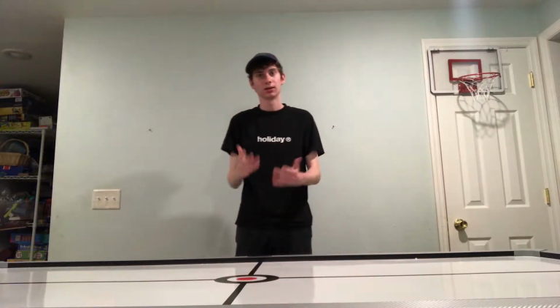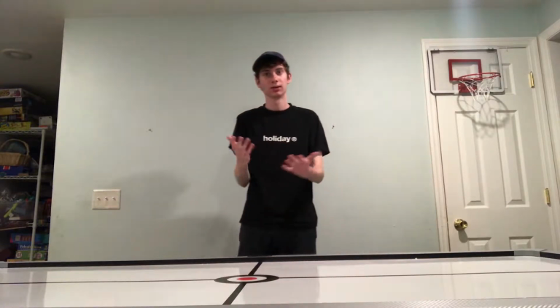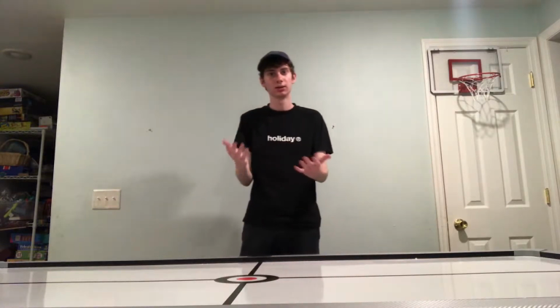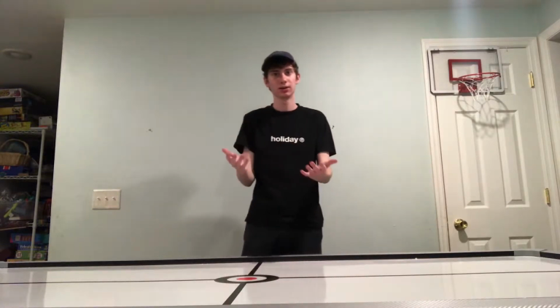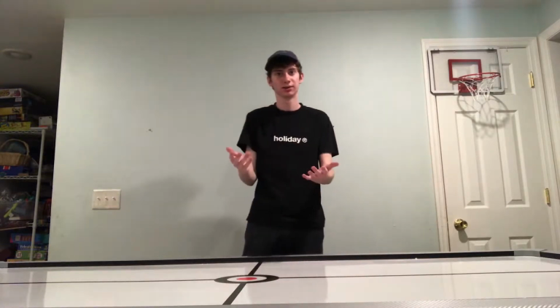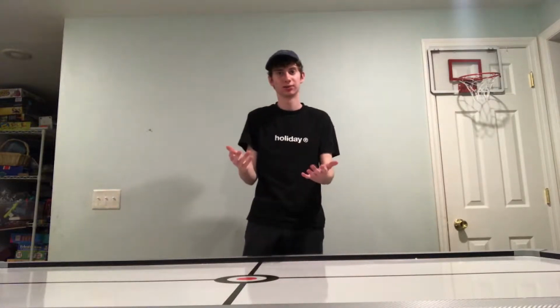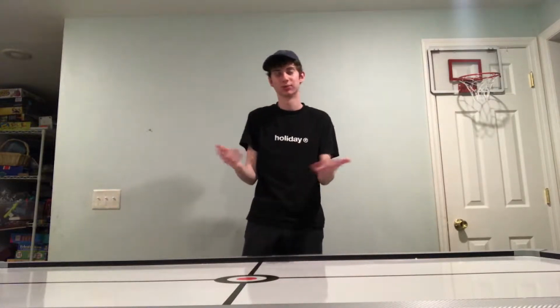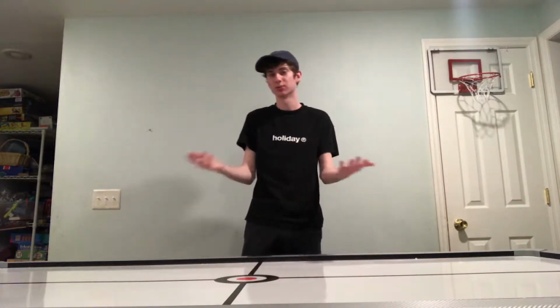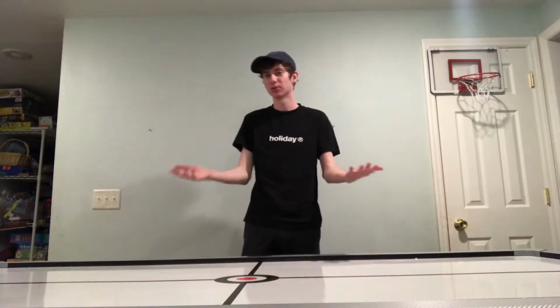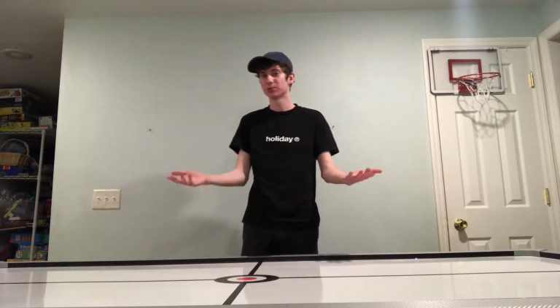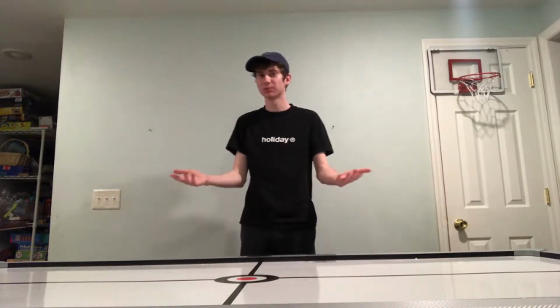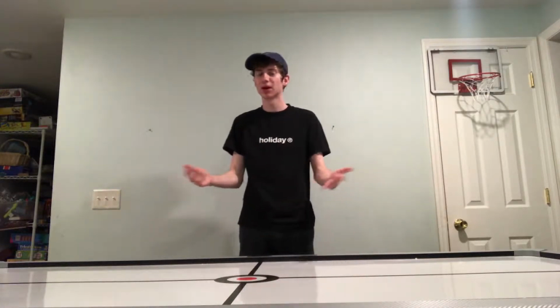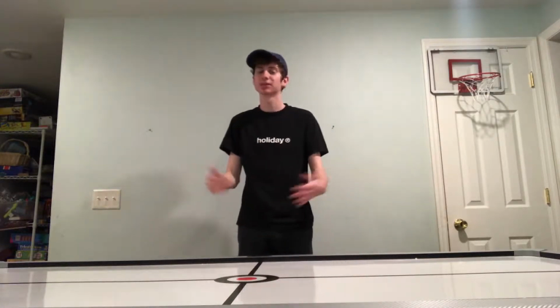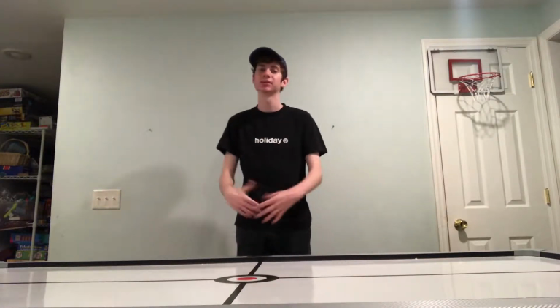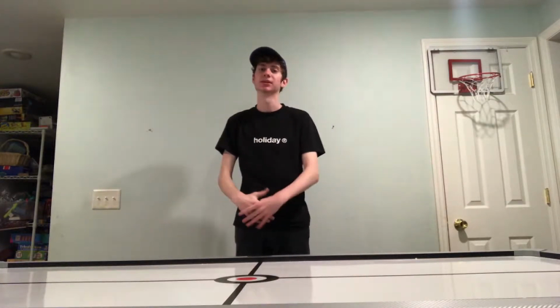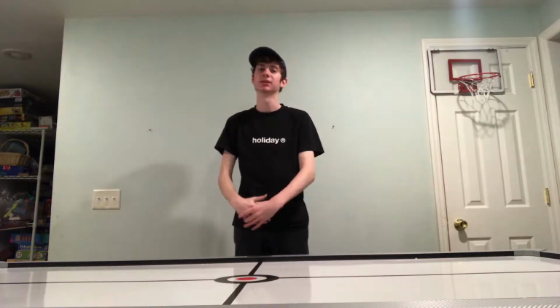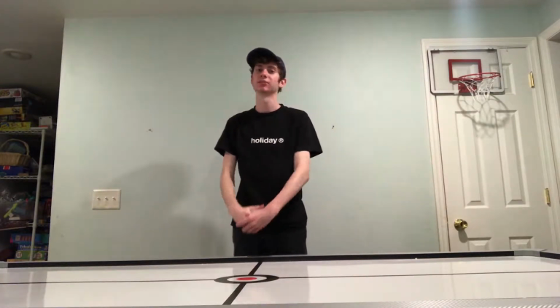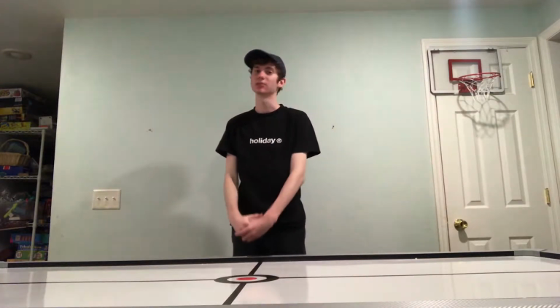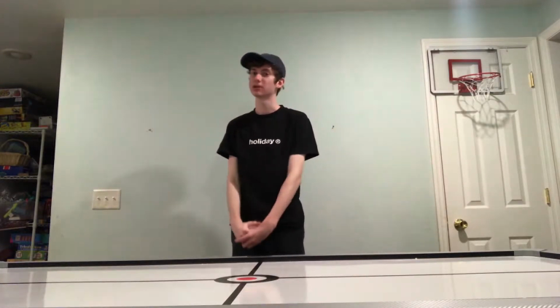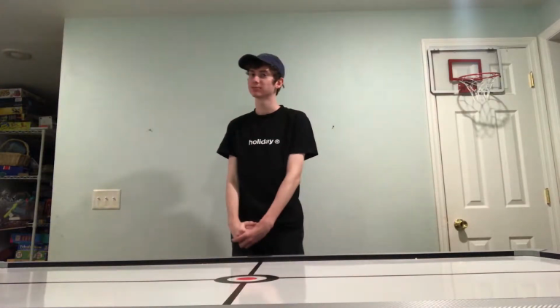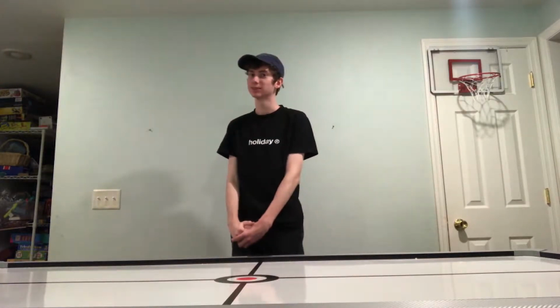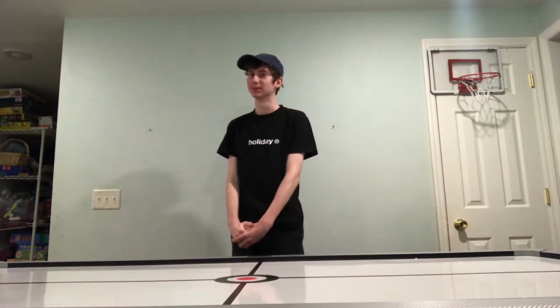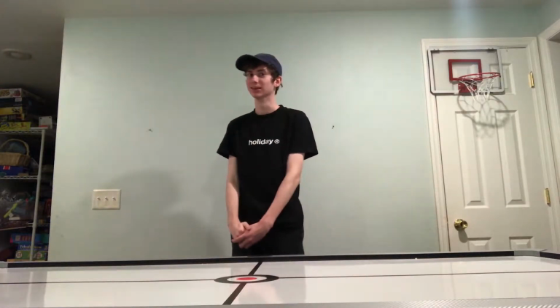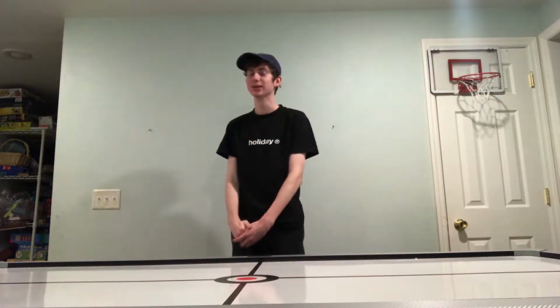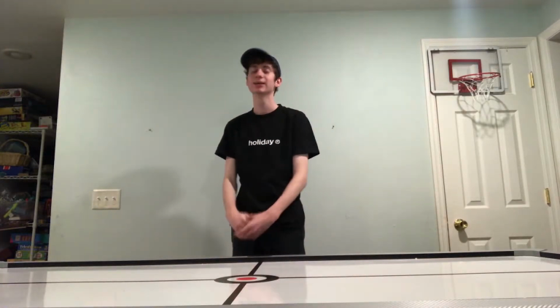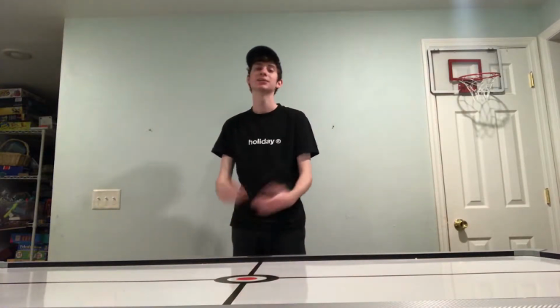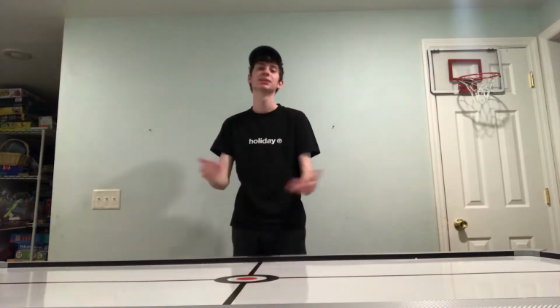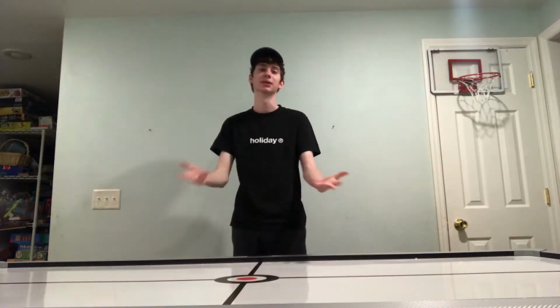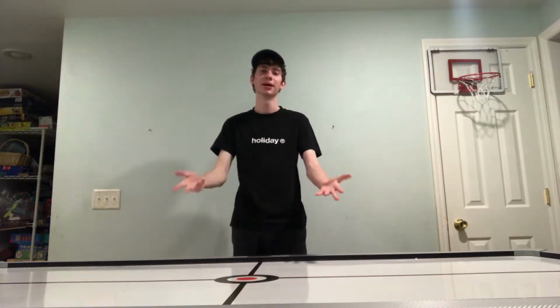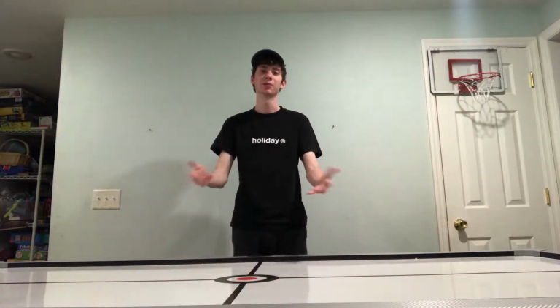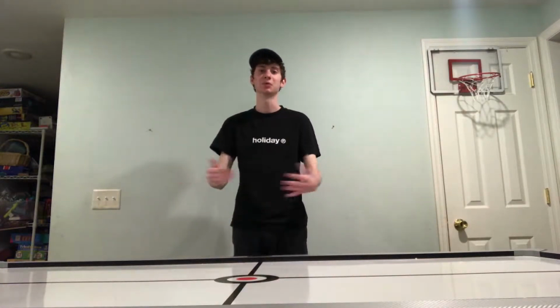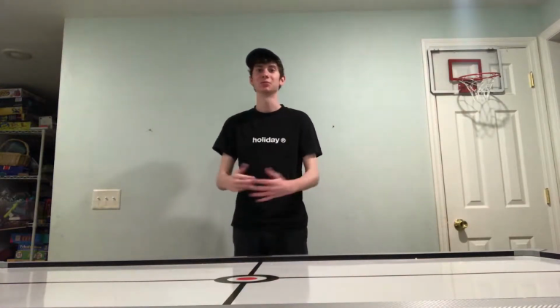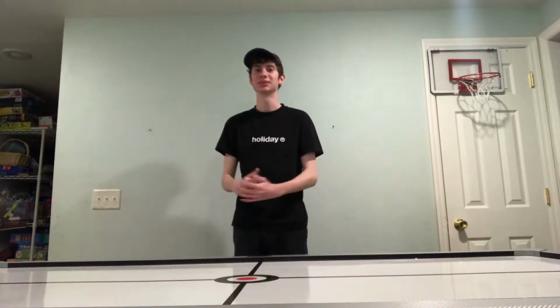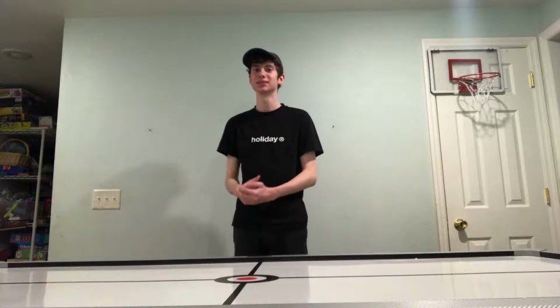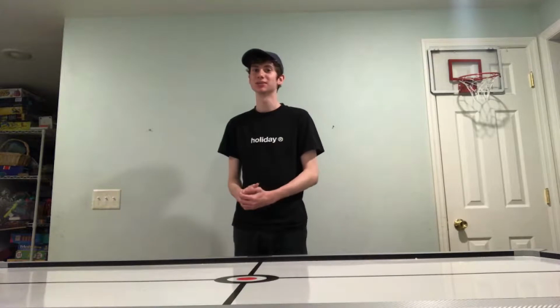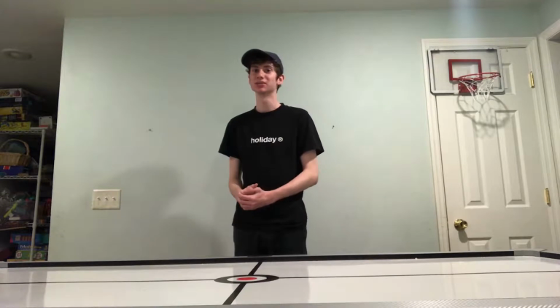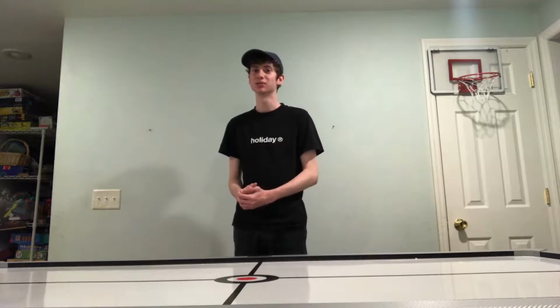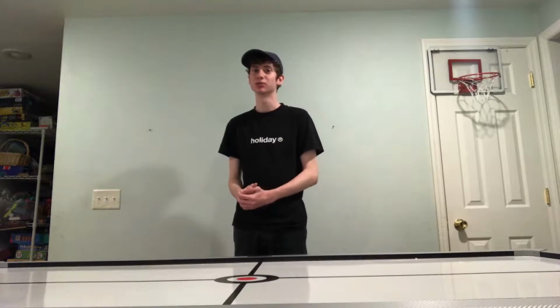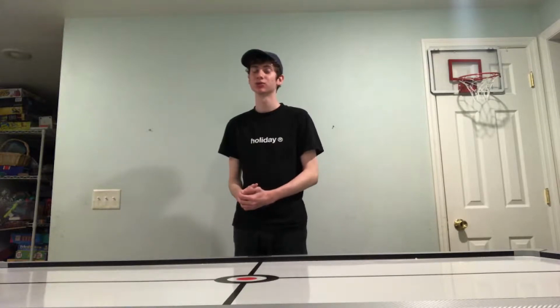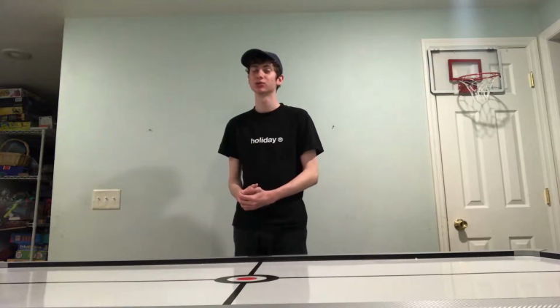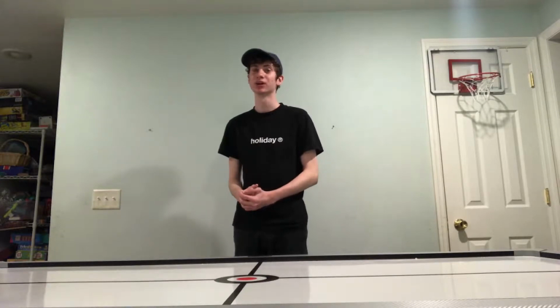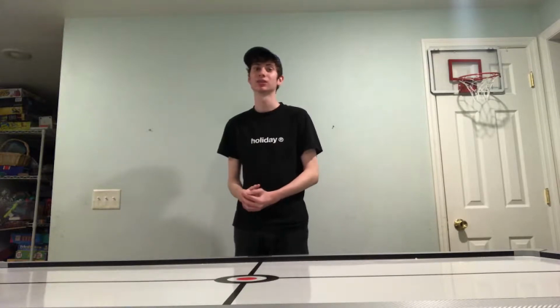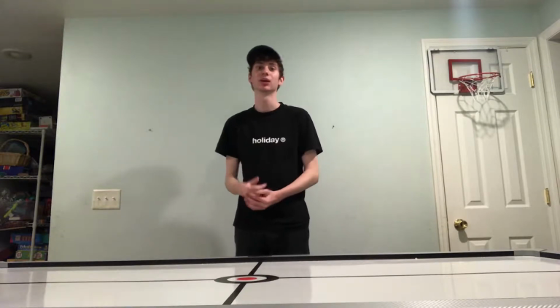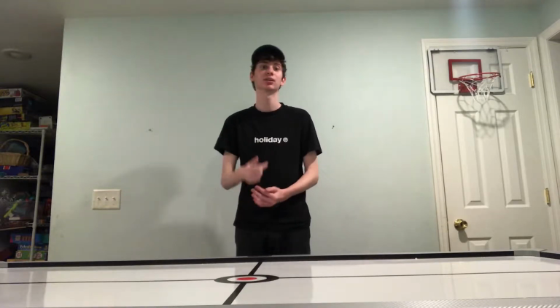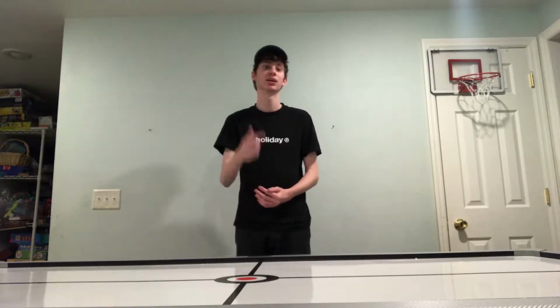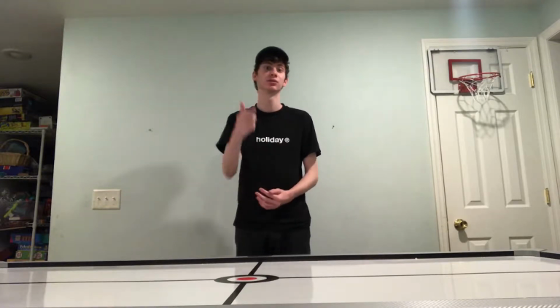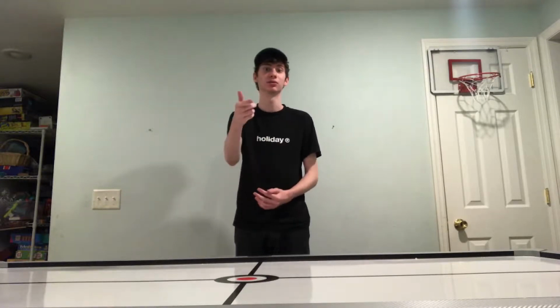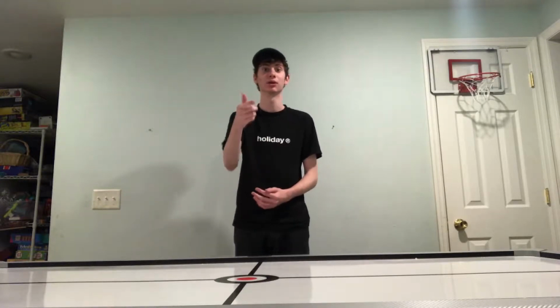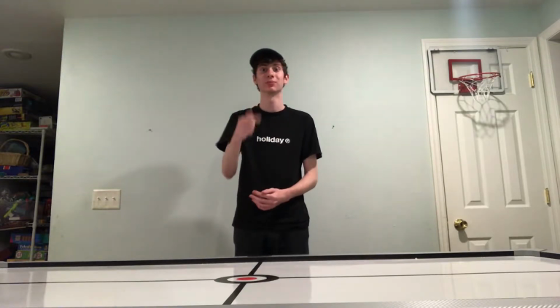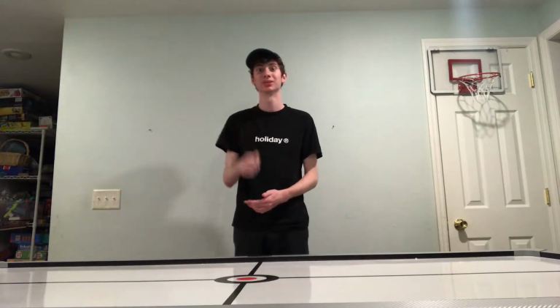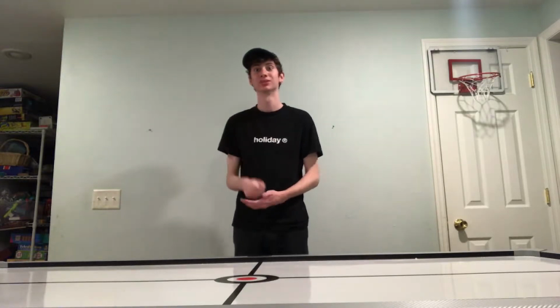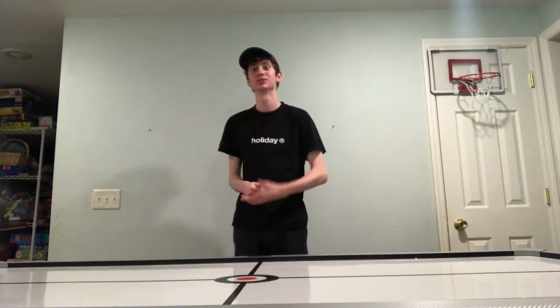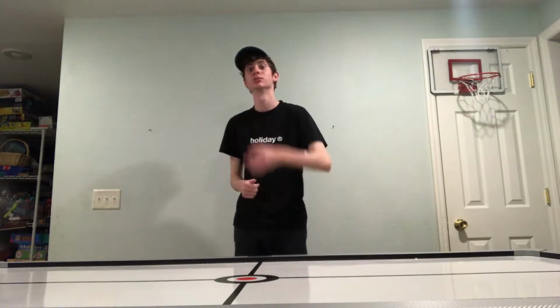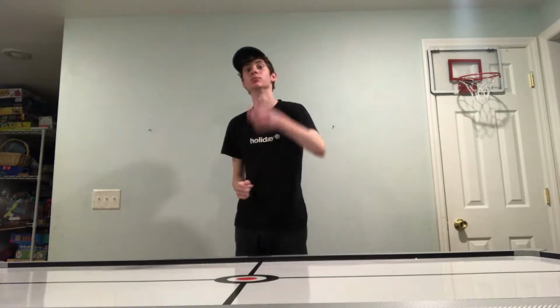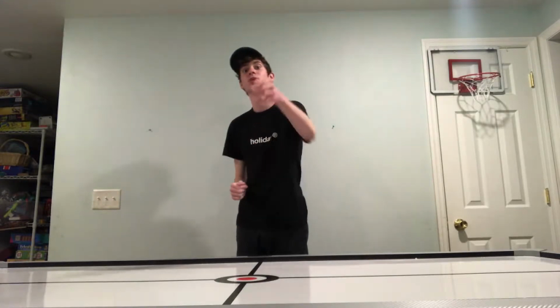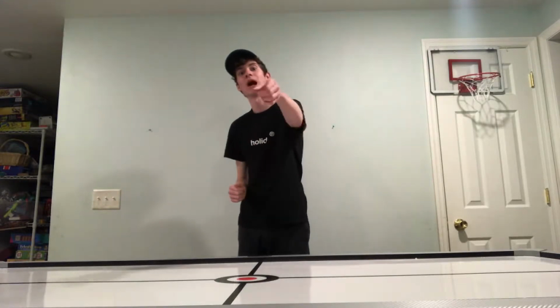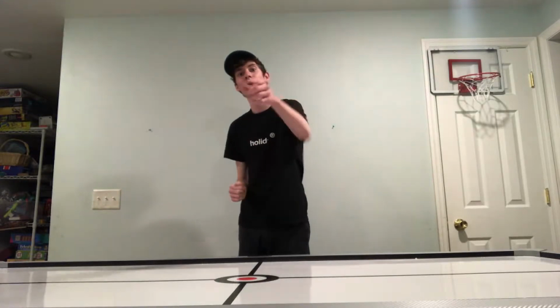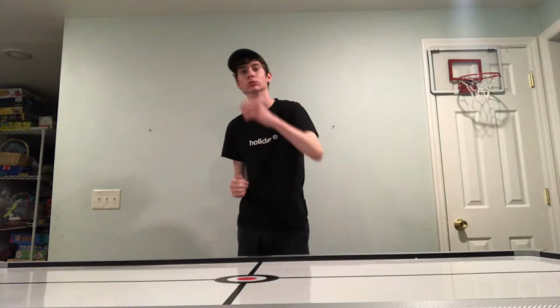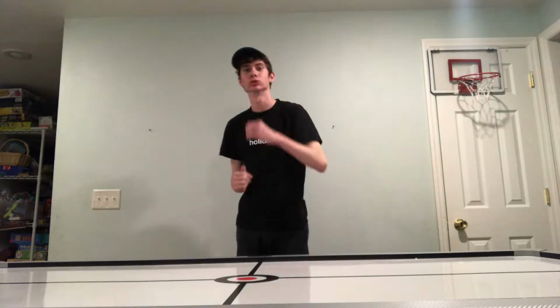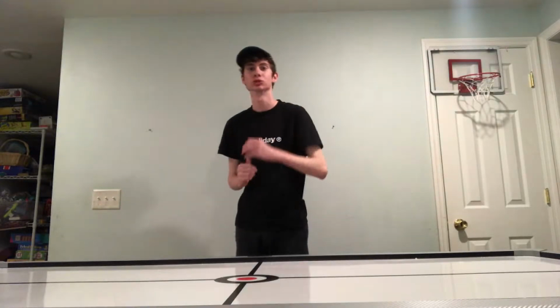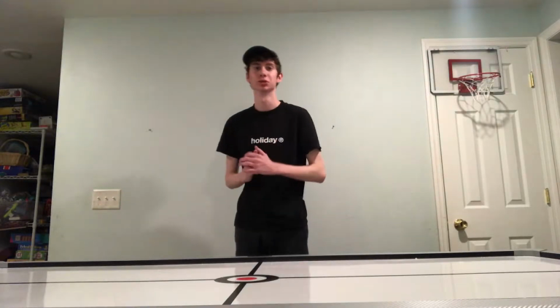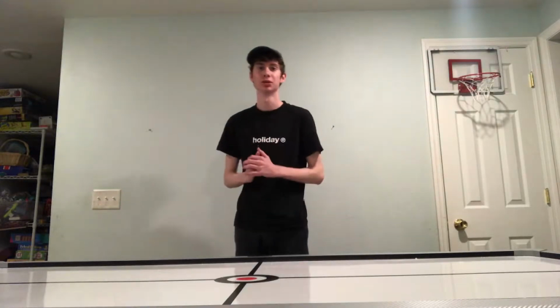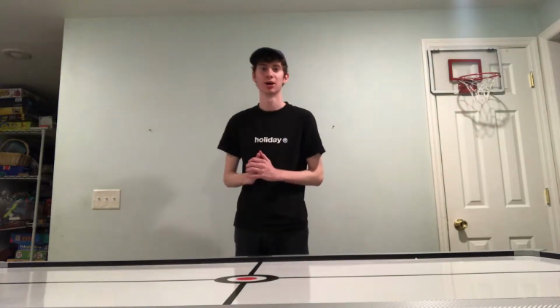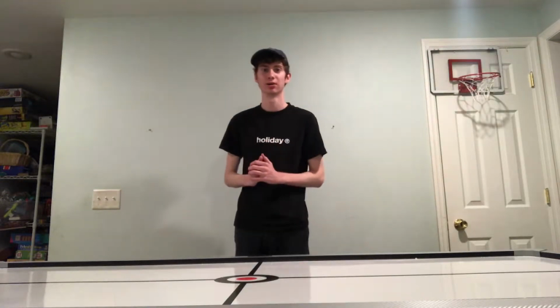Hello, and welcome back to Getting Crafty. Today I'm going to be teaching you a trick that candle companies do not want you to know.